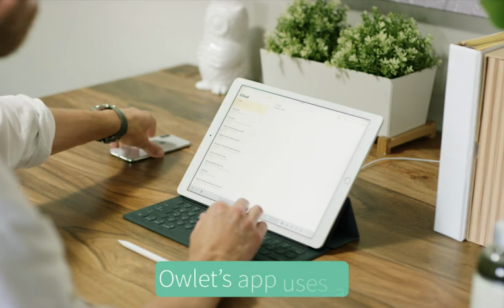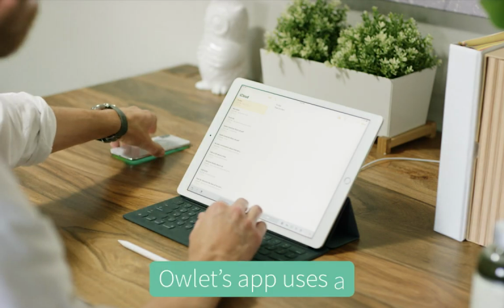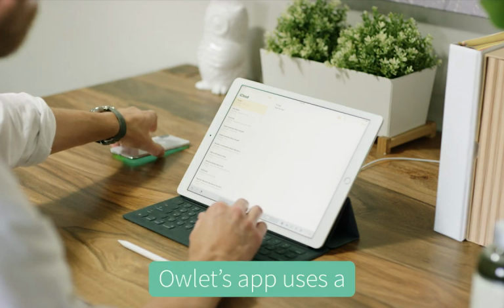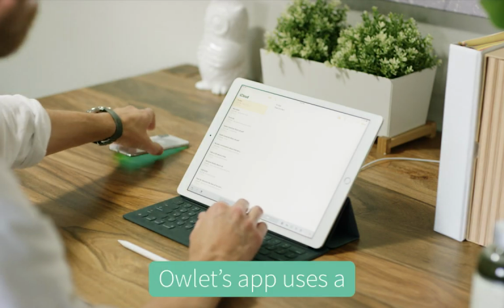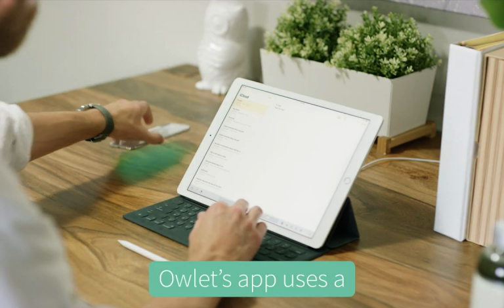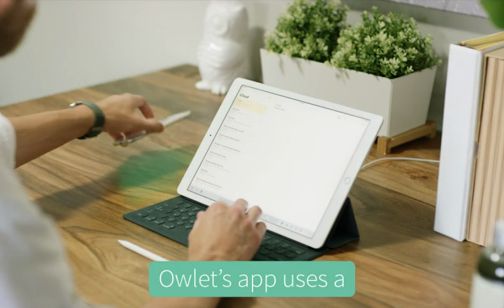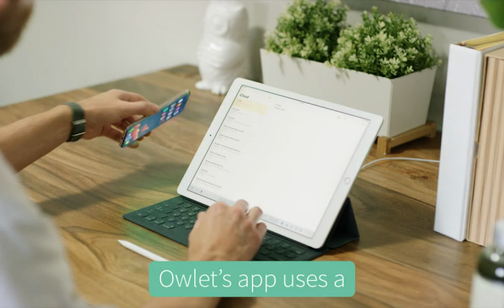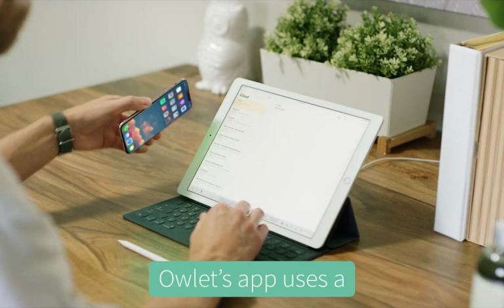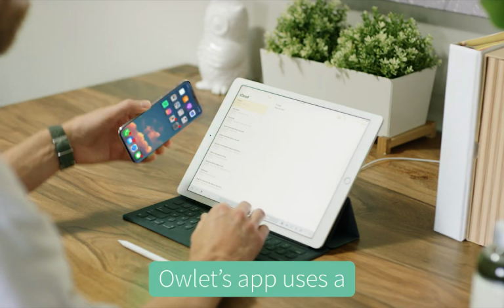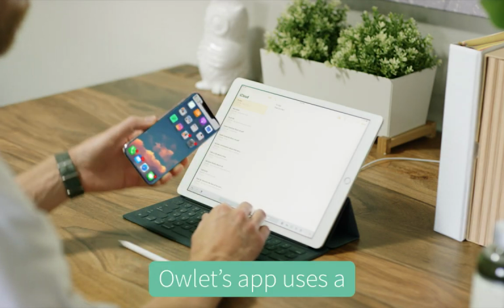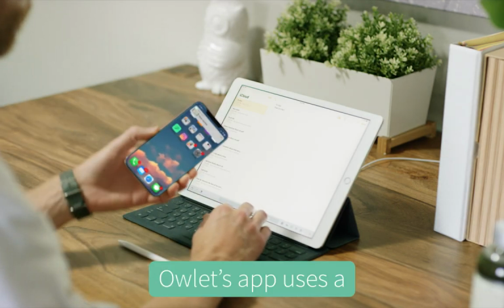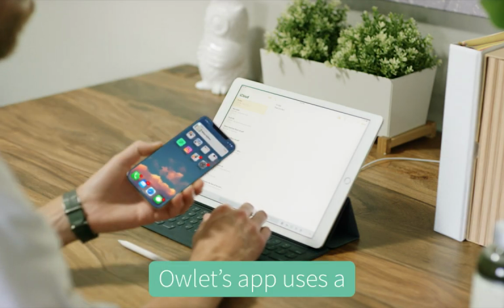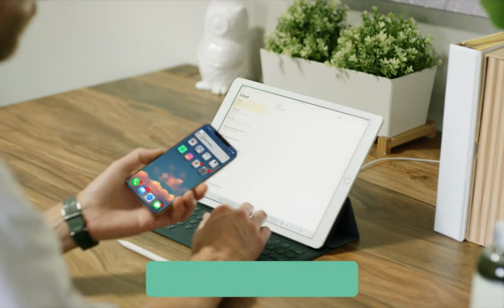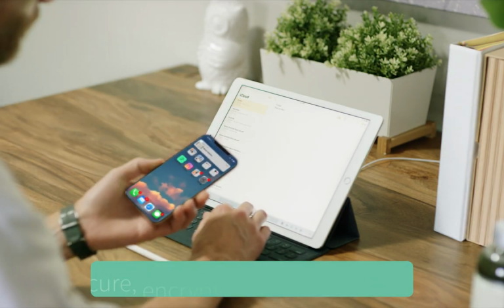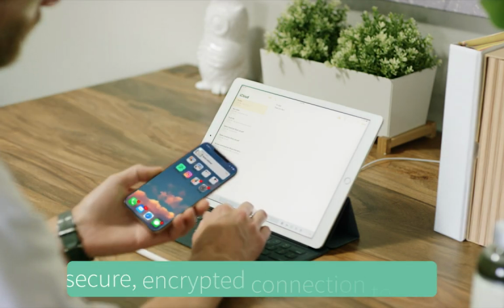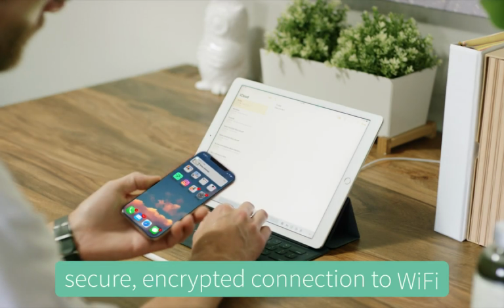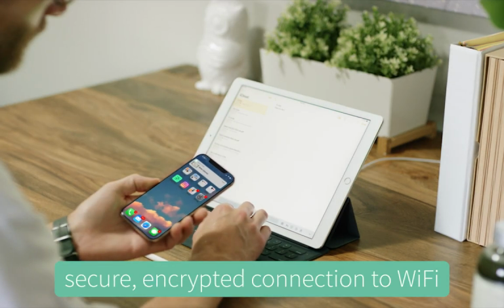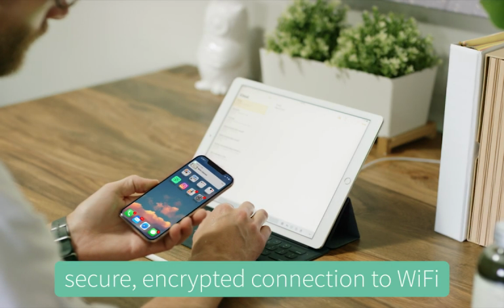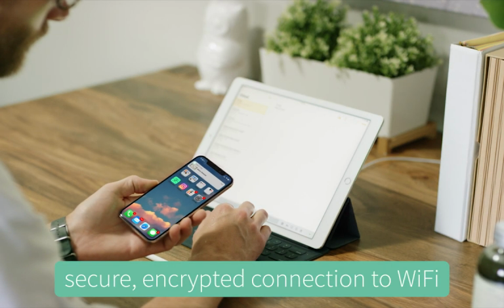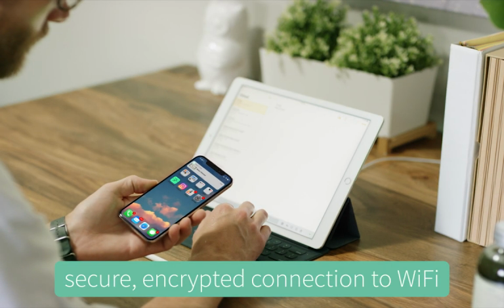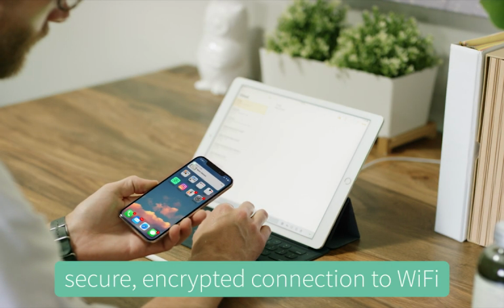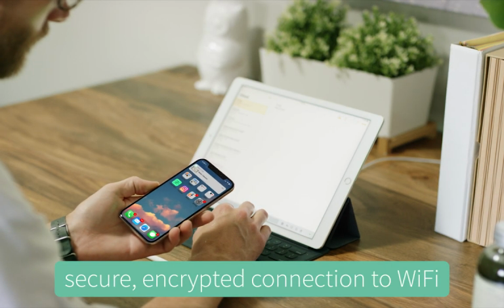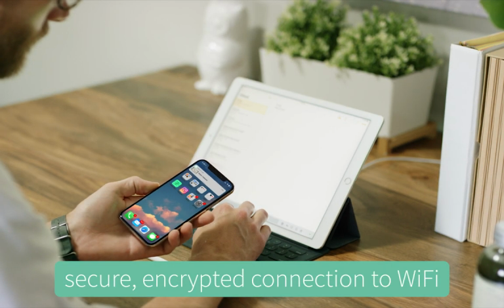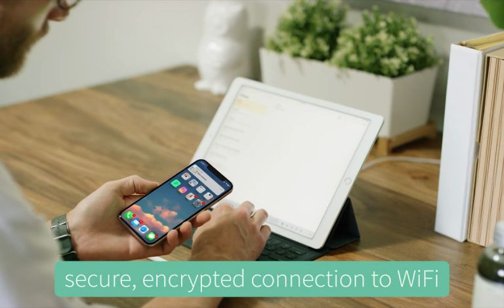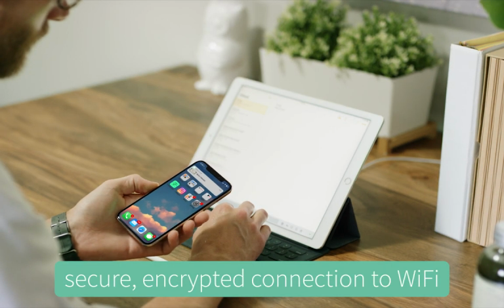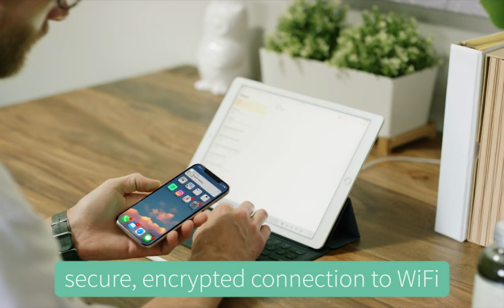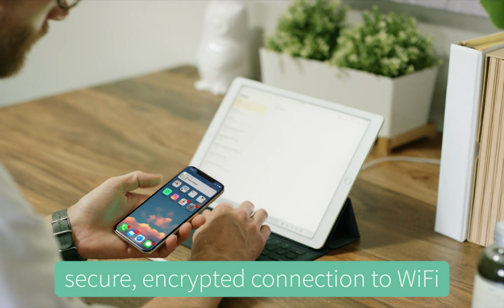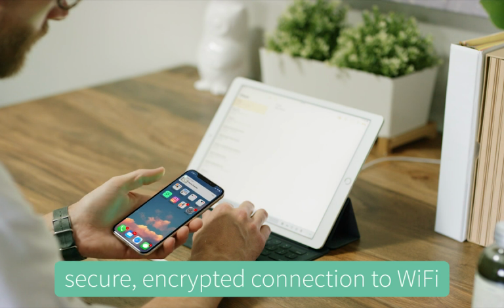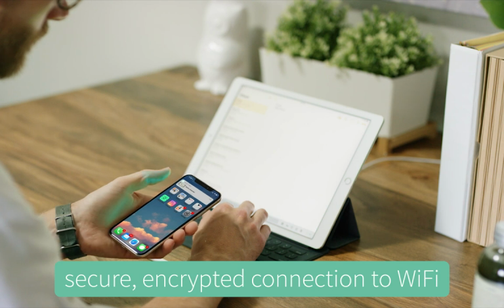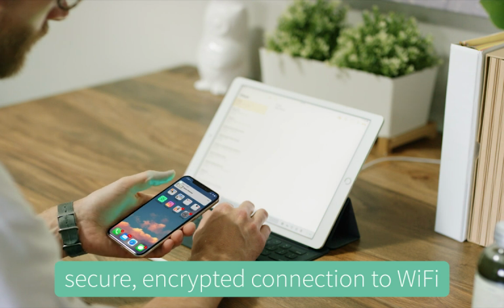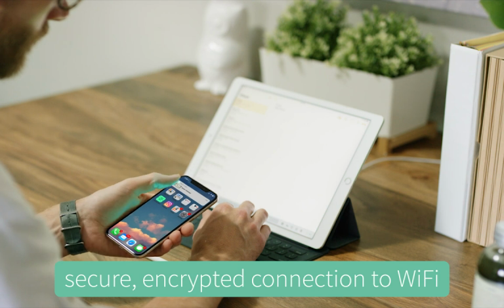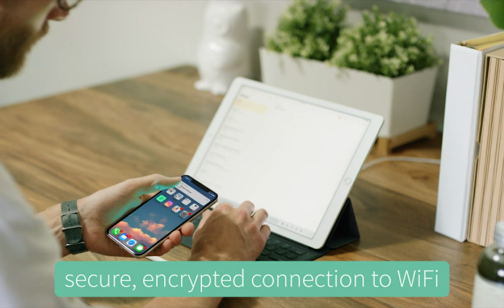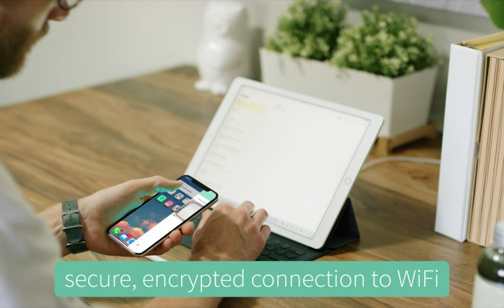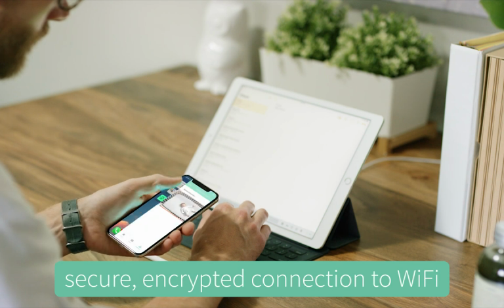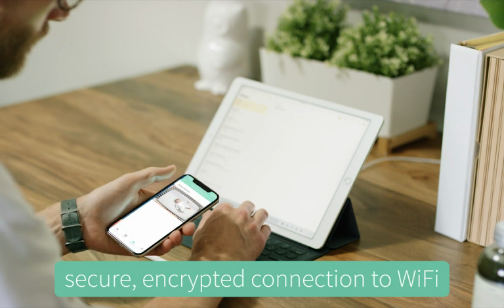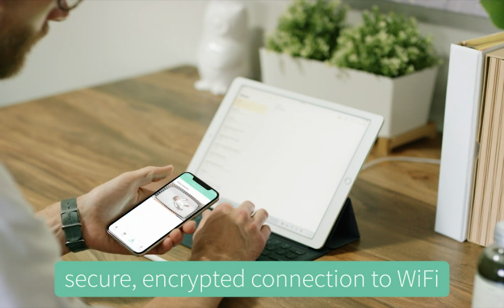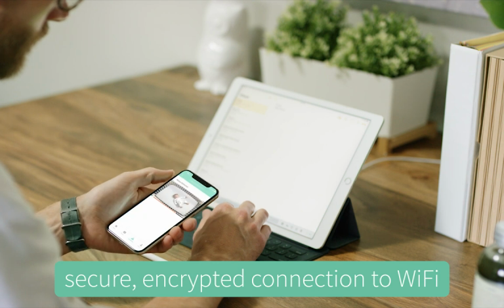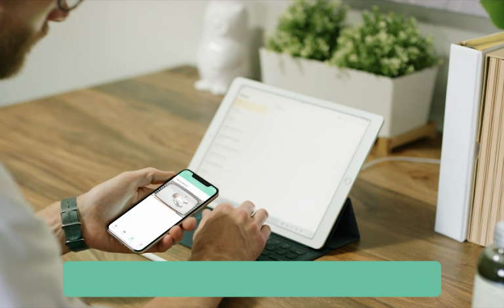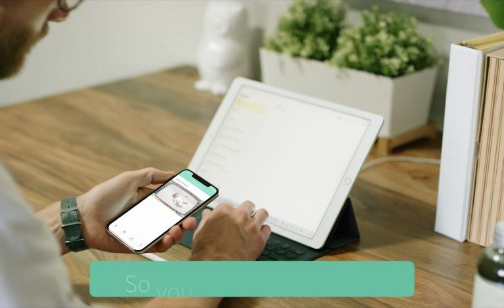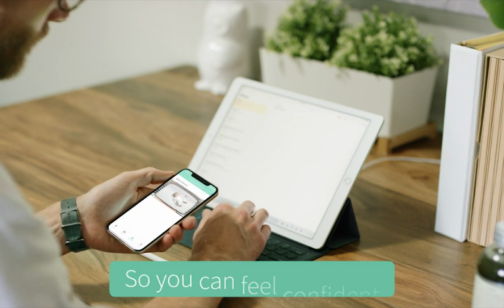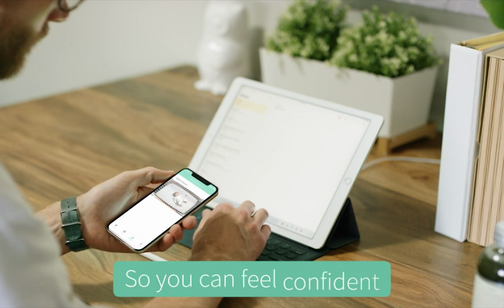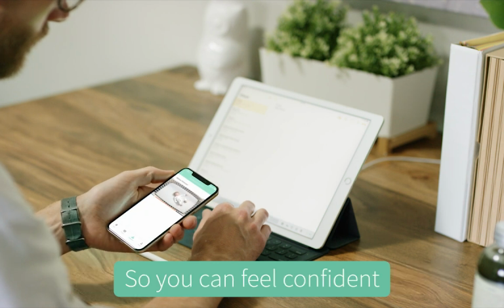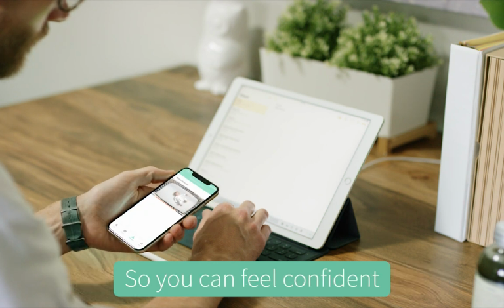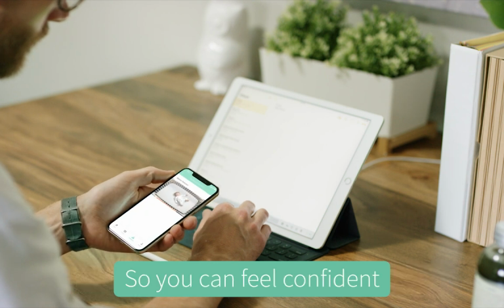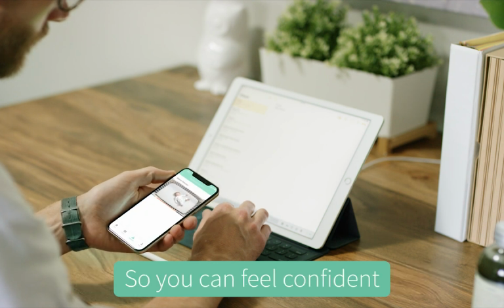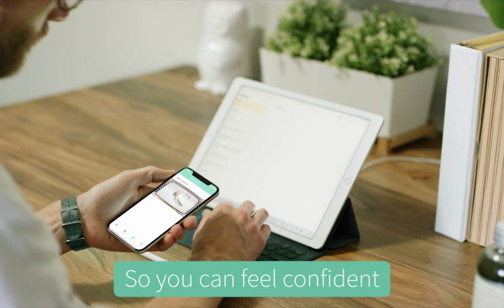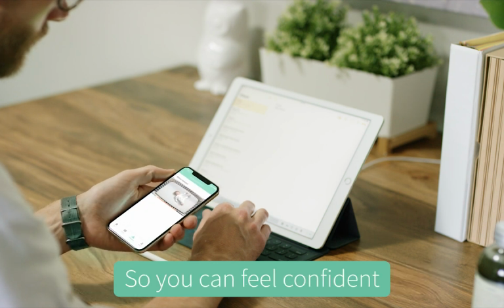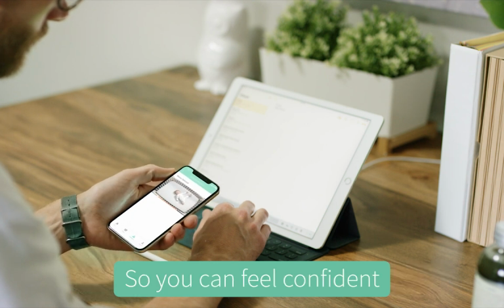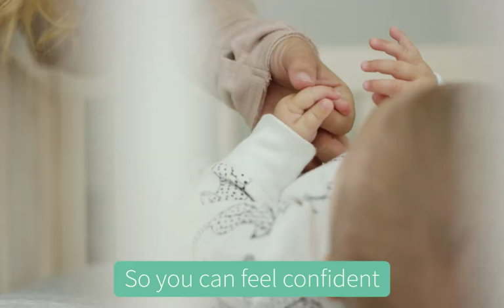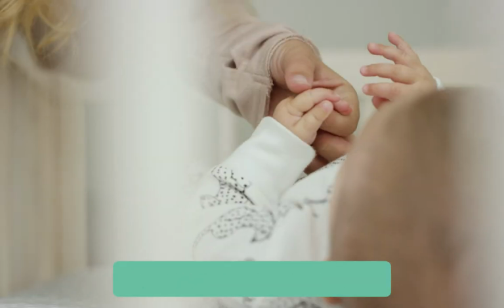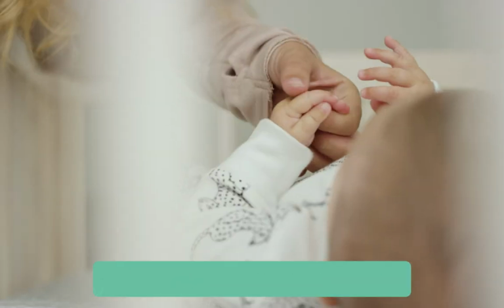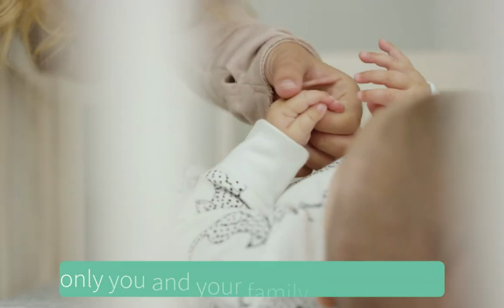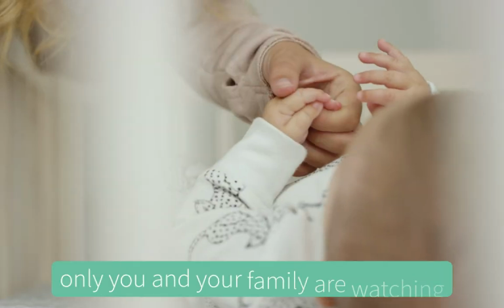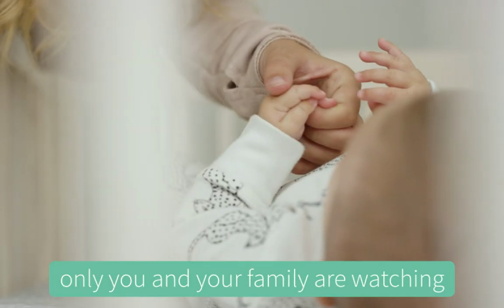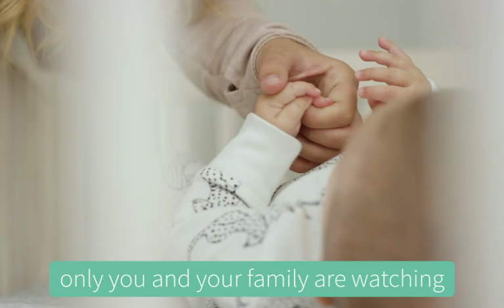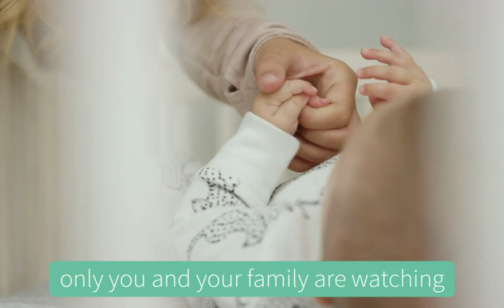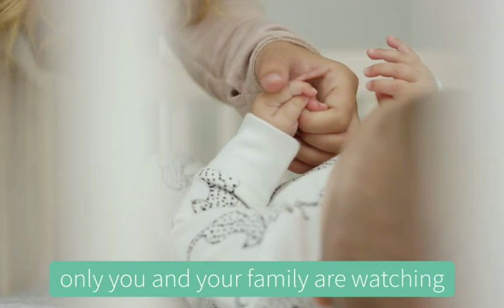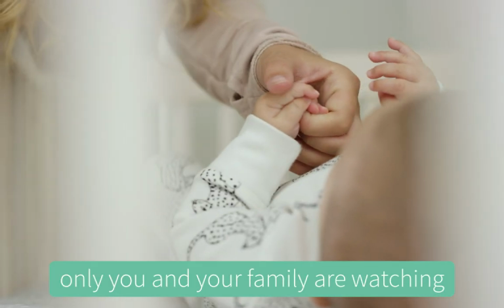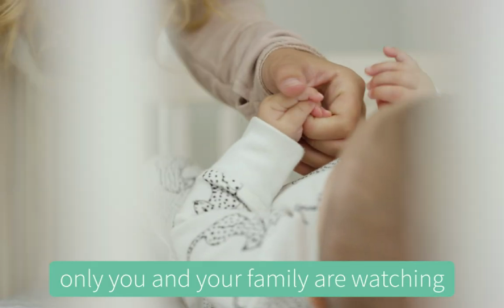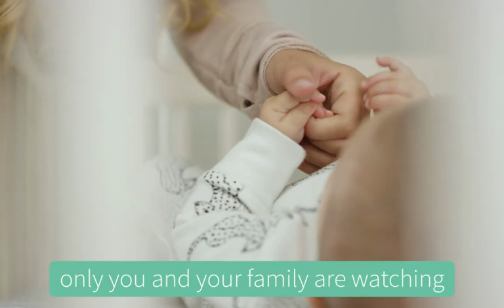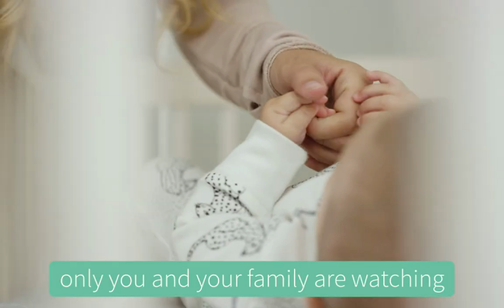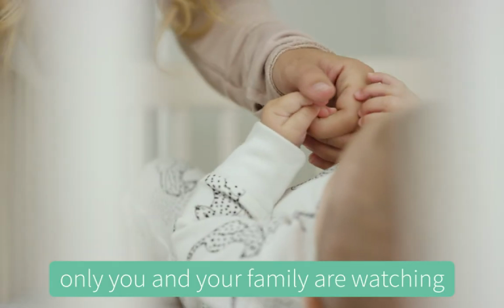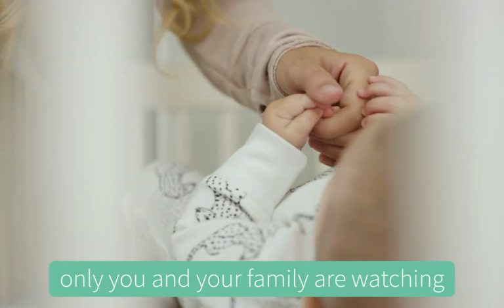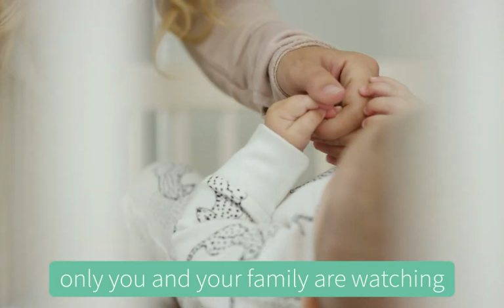Owlet's app uses a secure, encrypted connection to Wi-Fi, so you can feel confident only you and your family are watching.